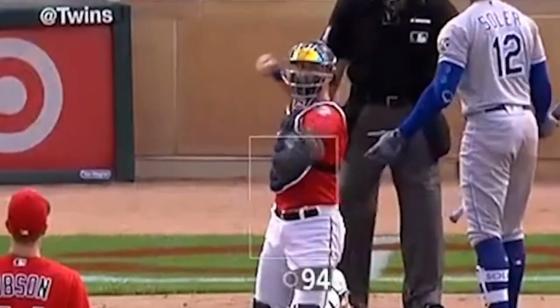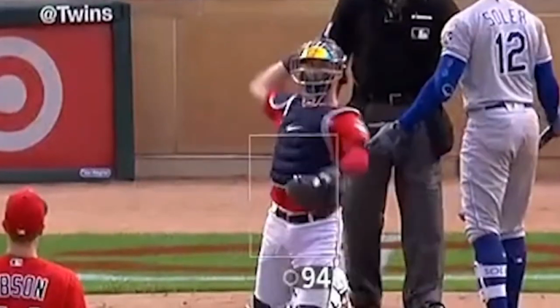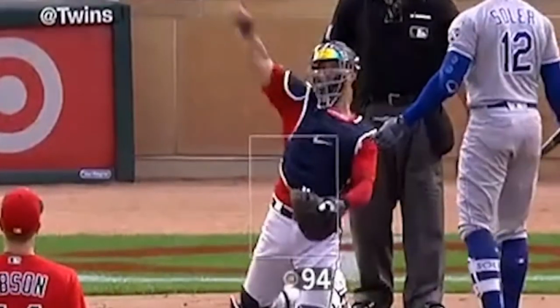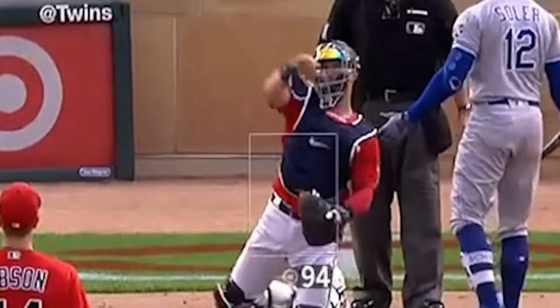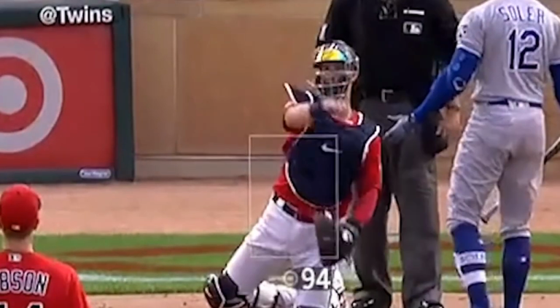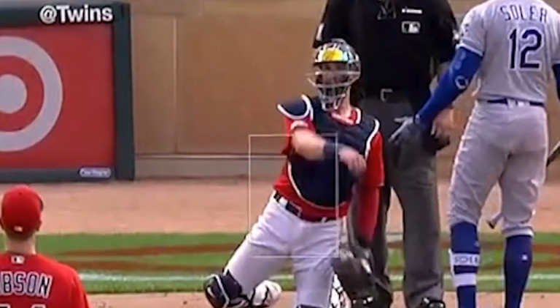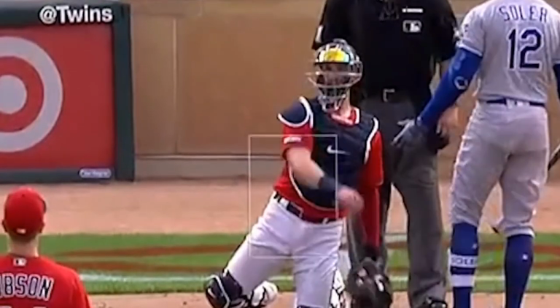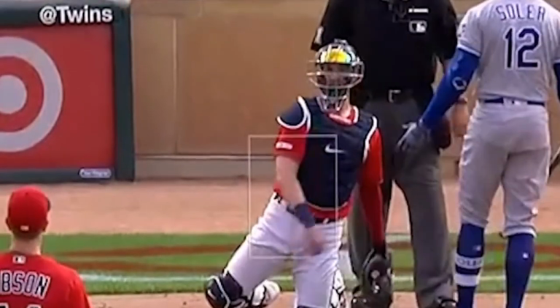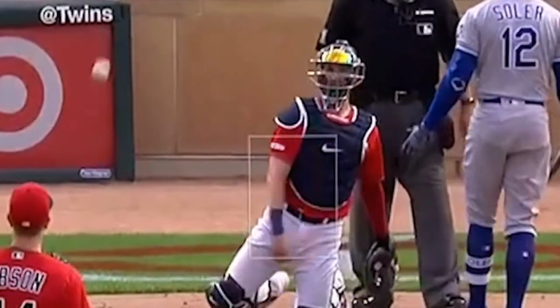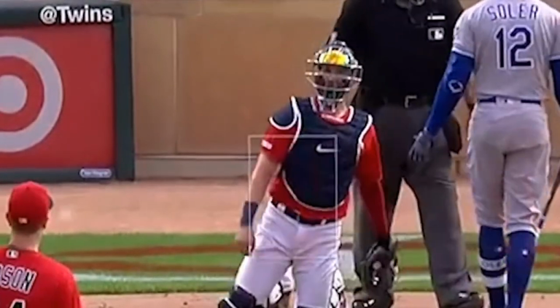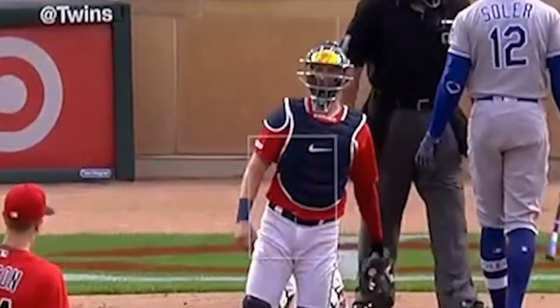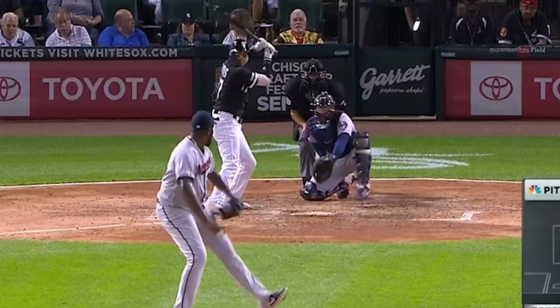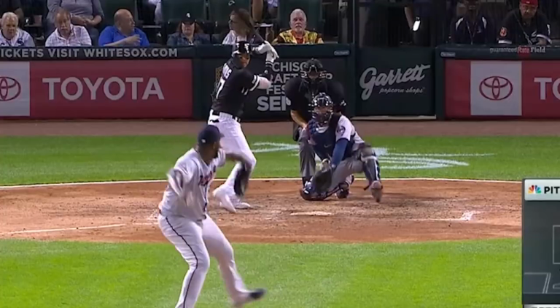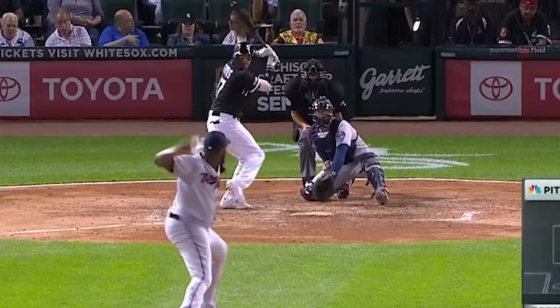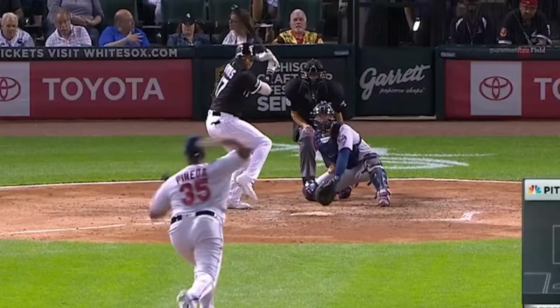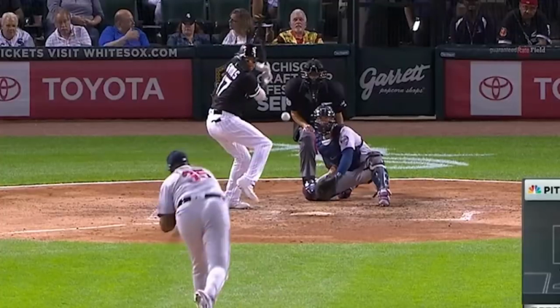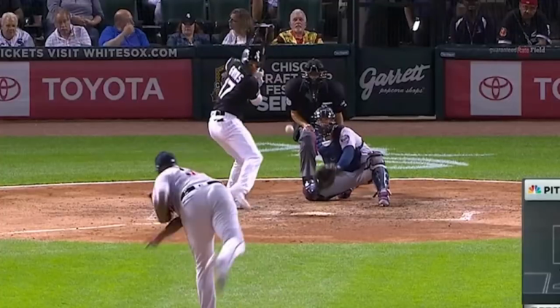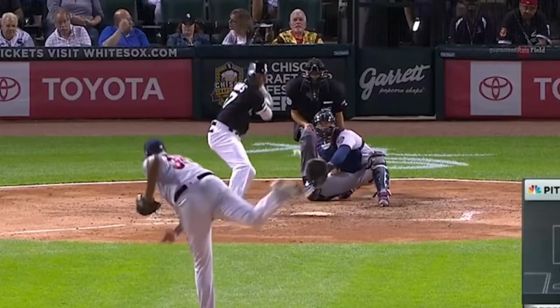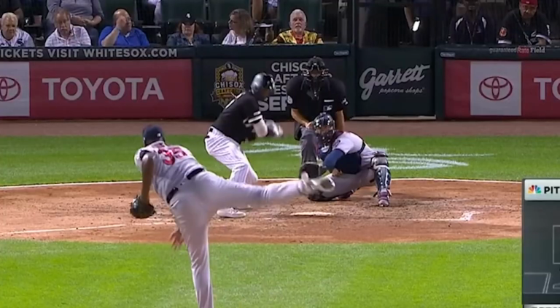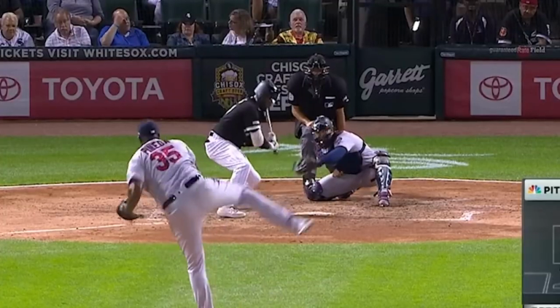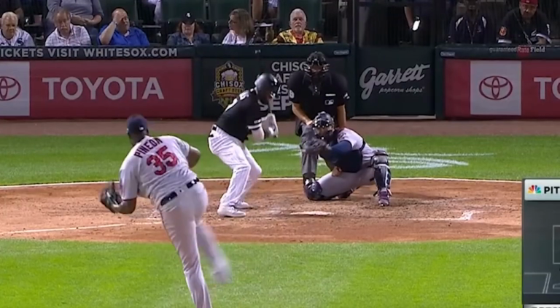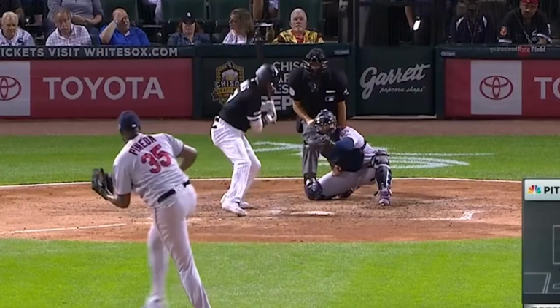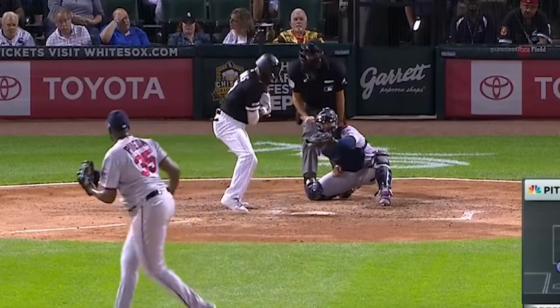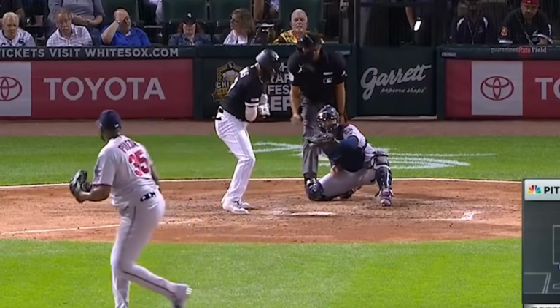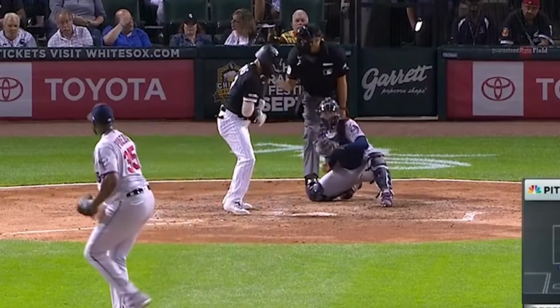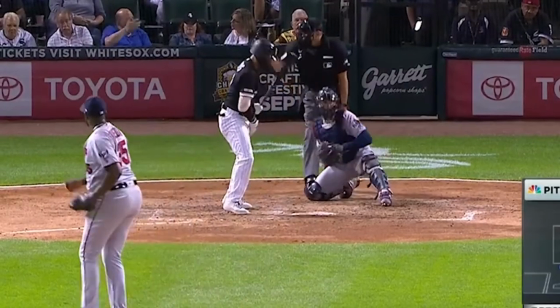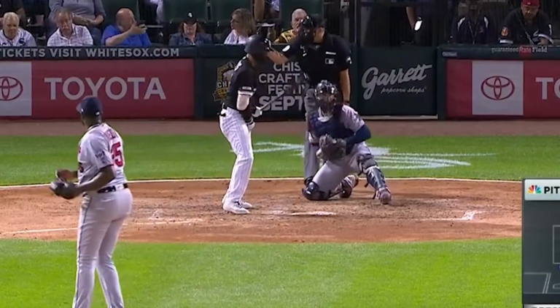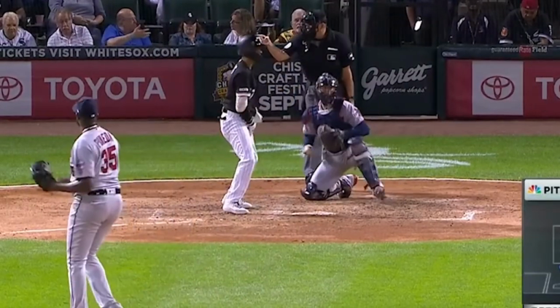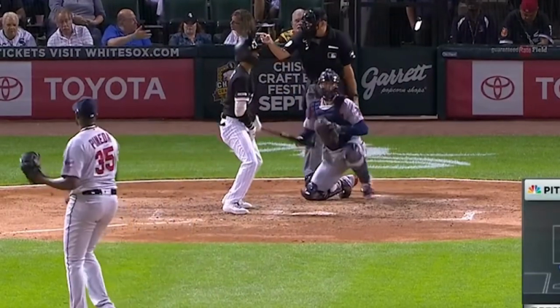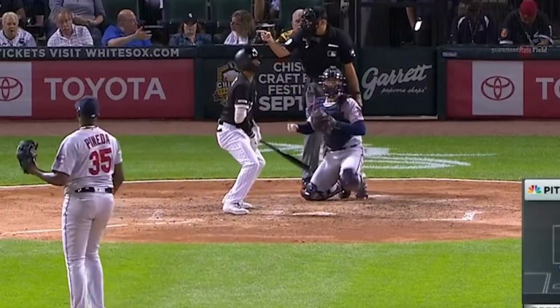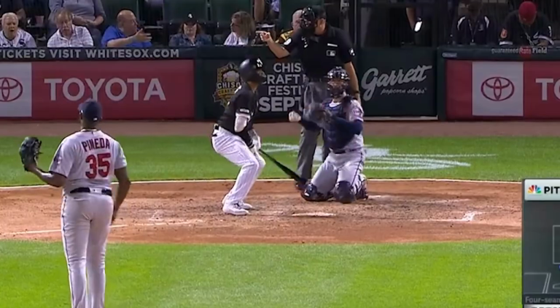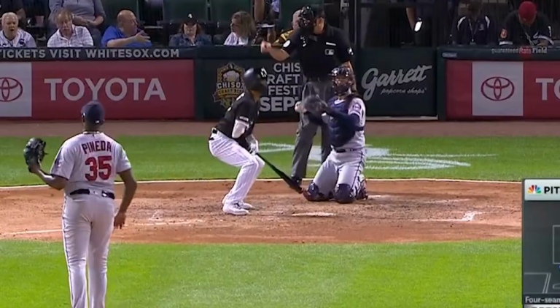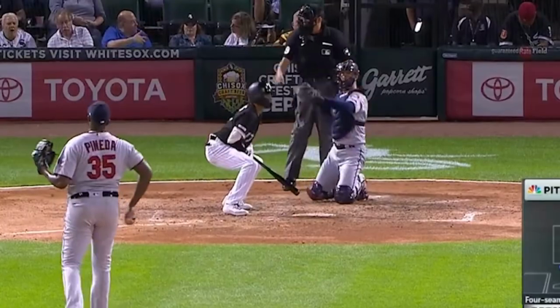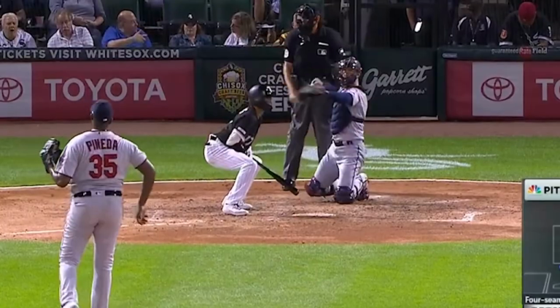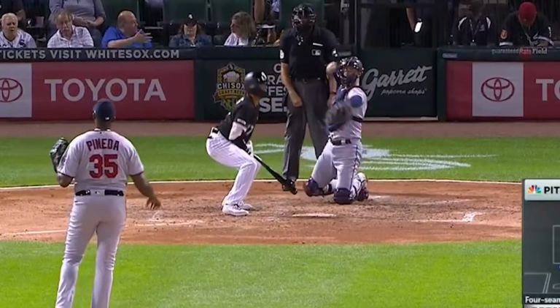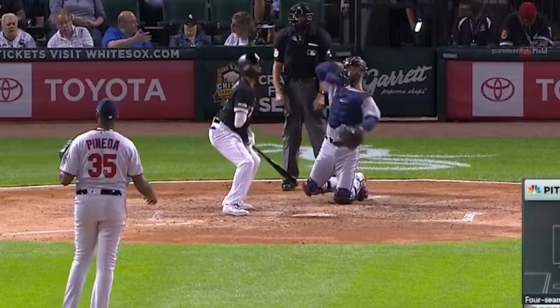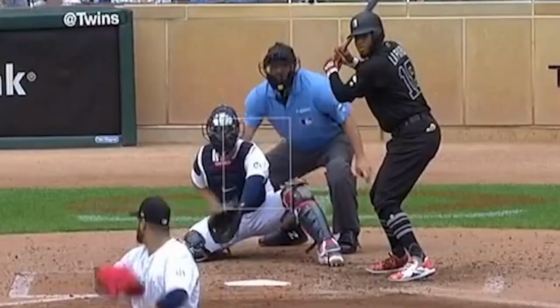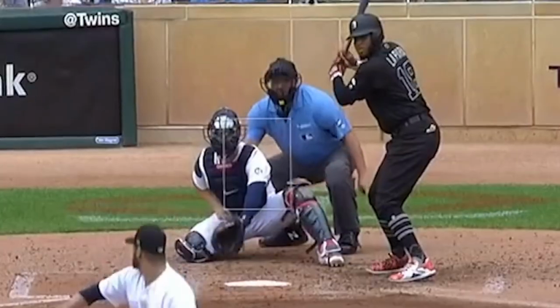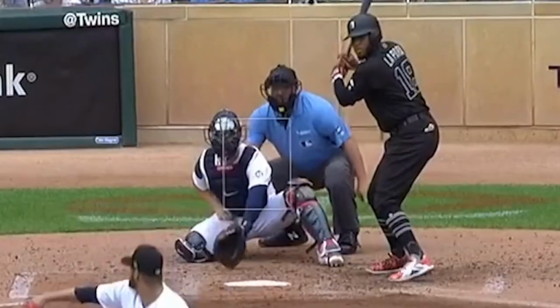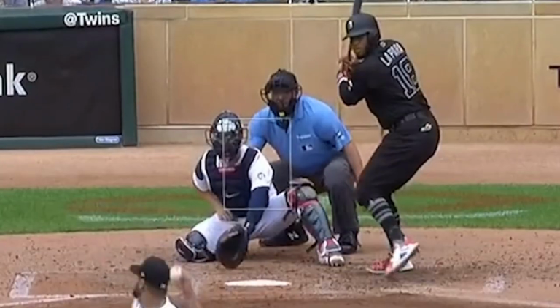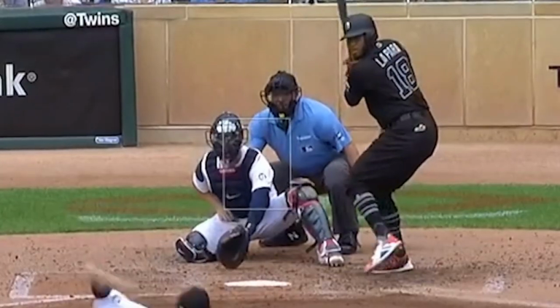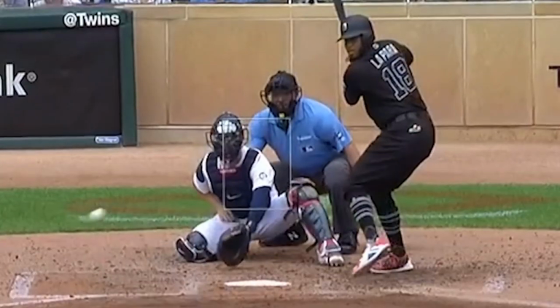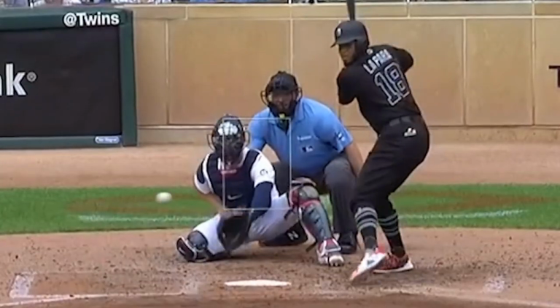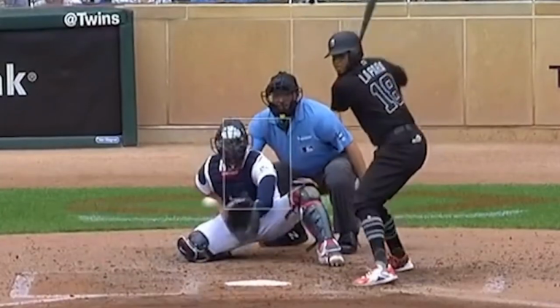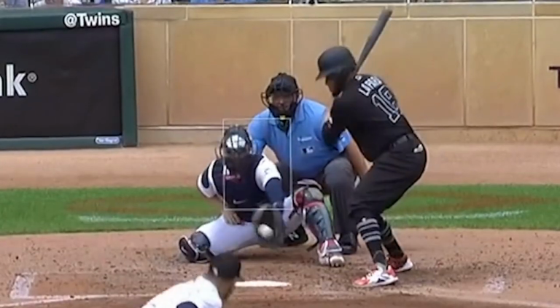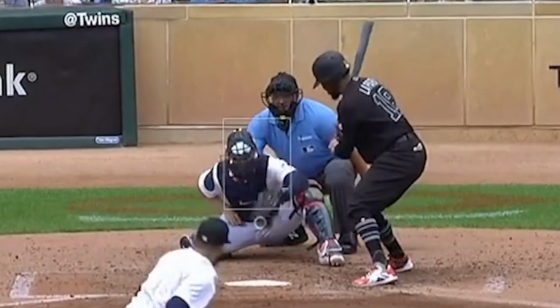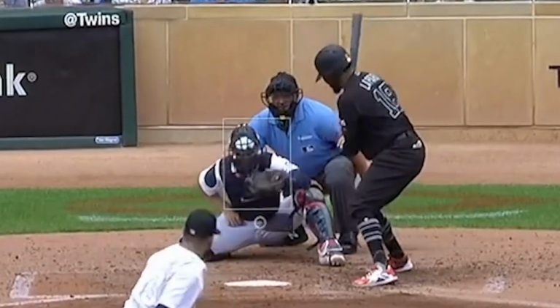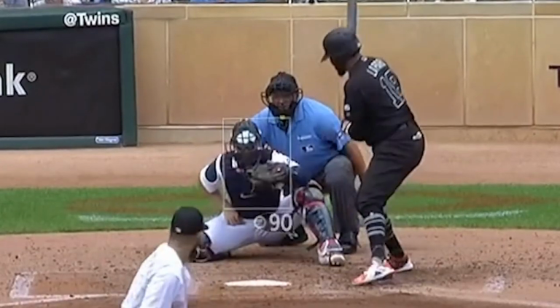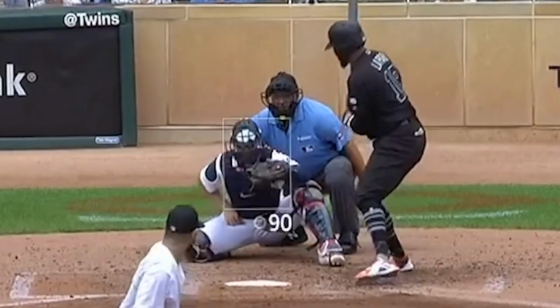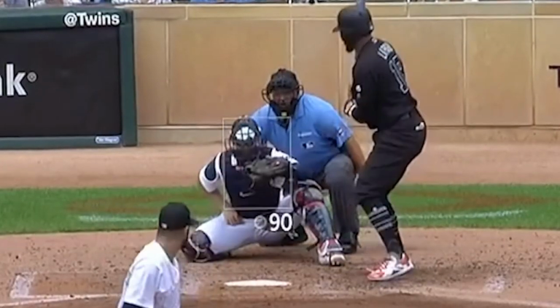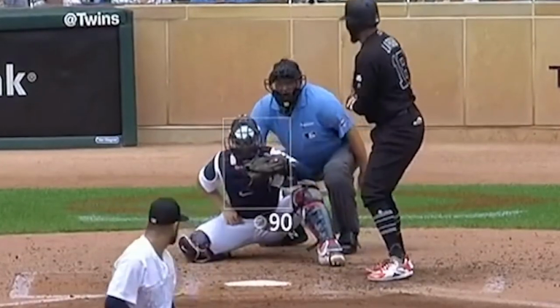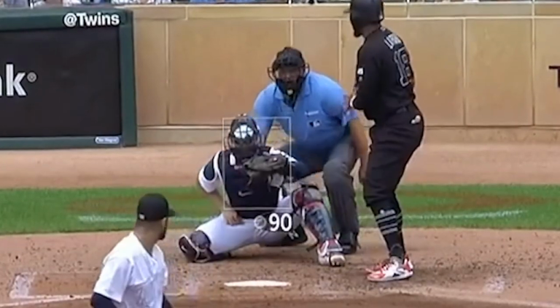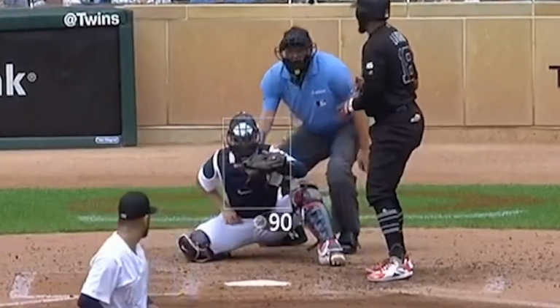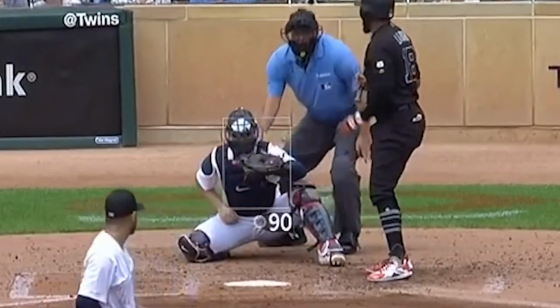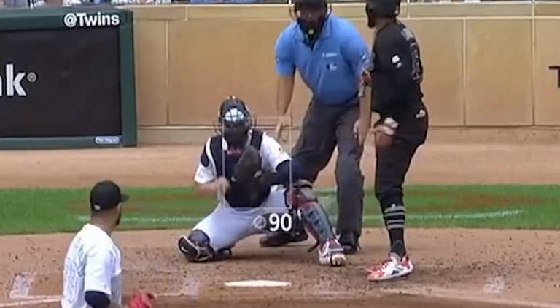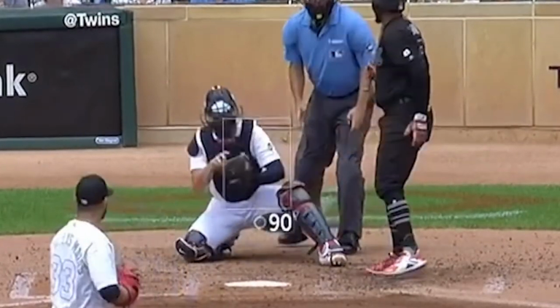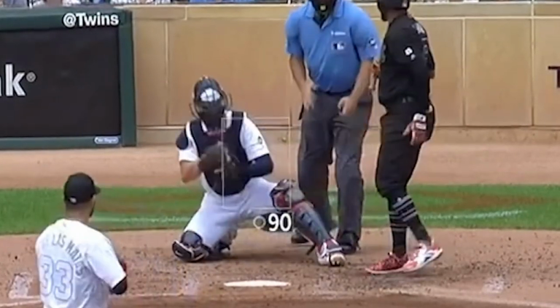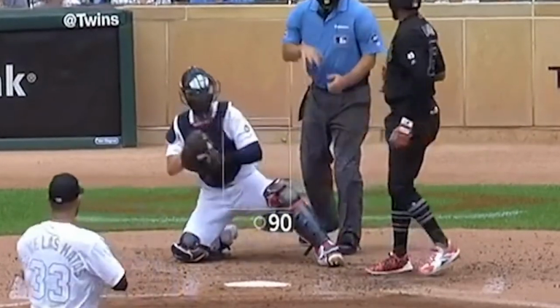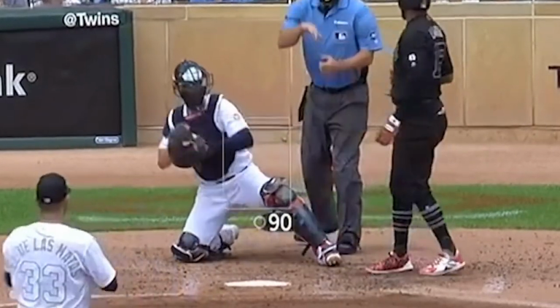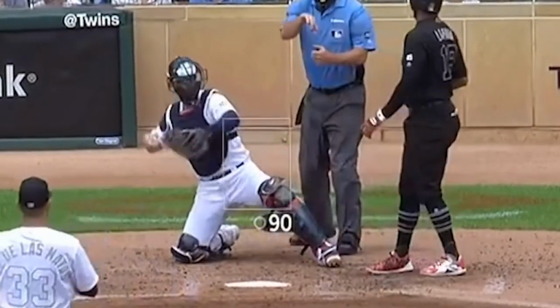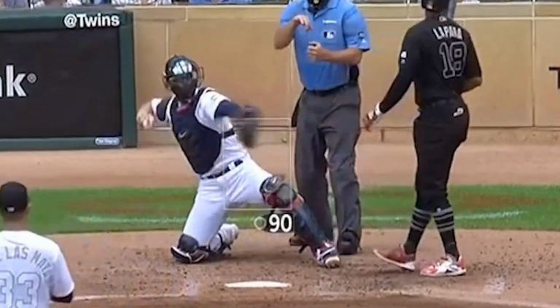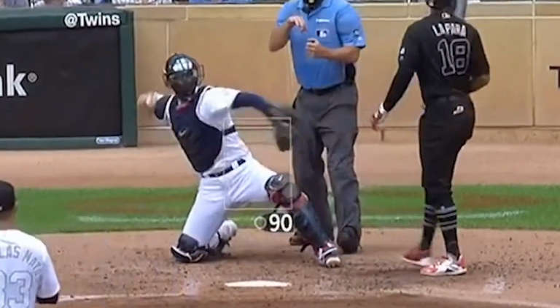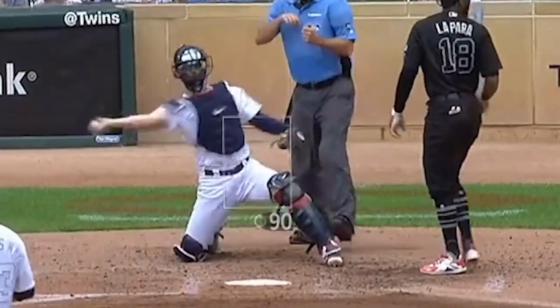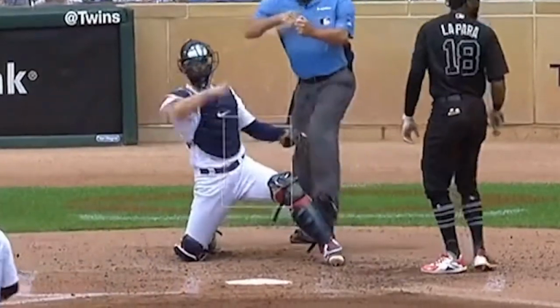As long as you have human umpires, you can trick them, and this is kind of the new strategy to do so. It's kind of cool. Kind of works. I love it.